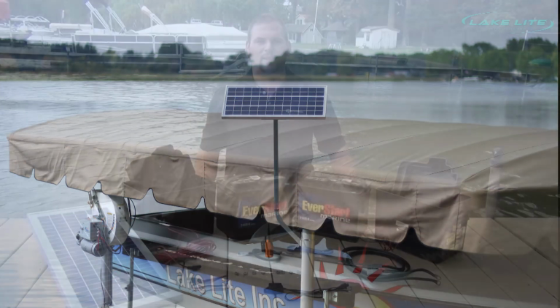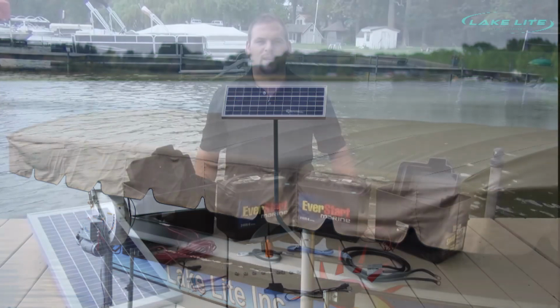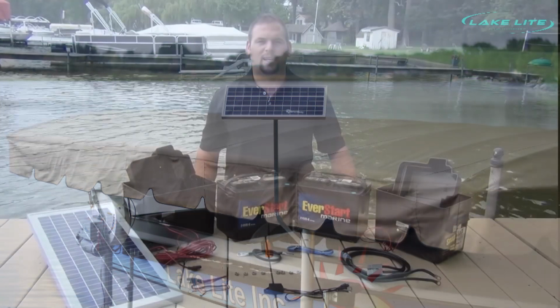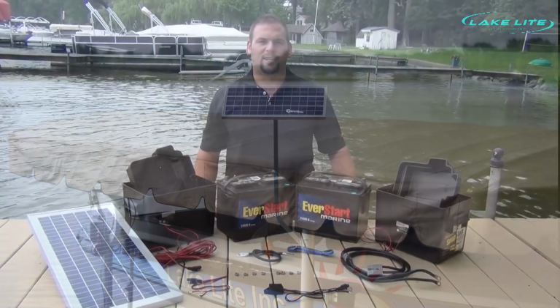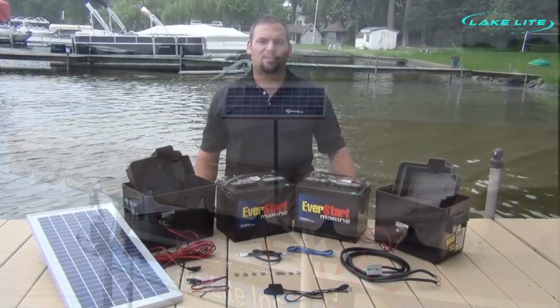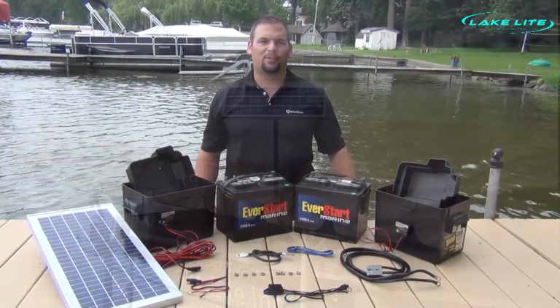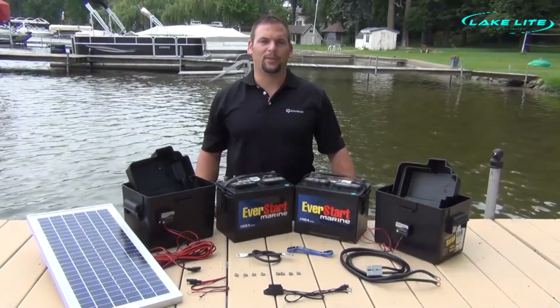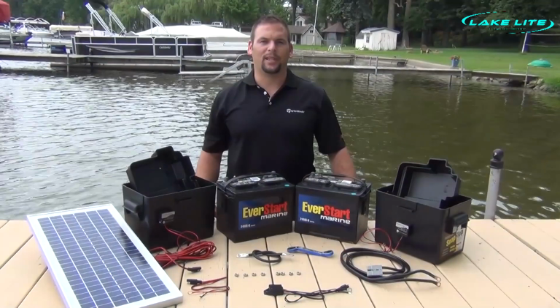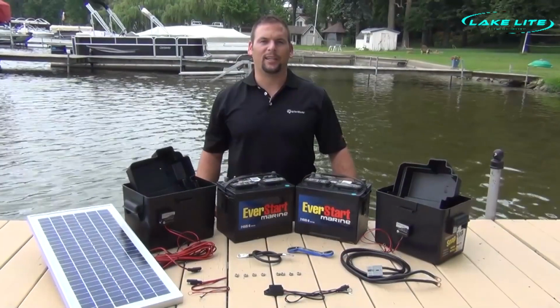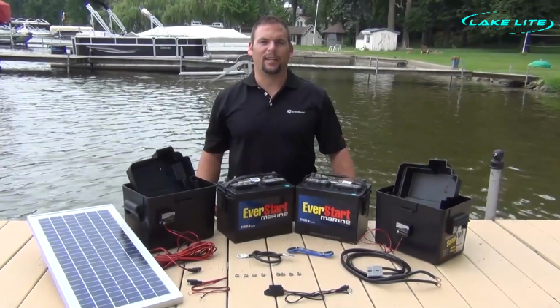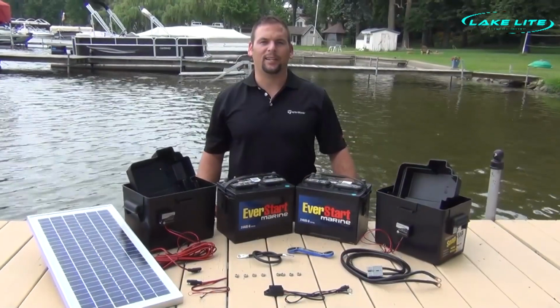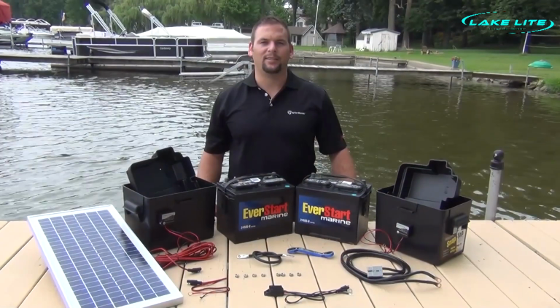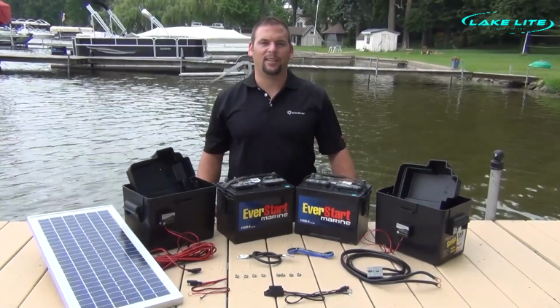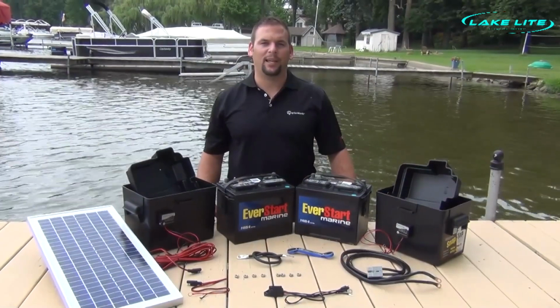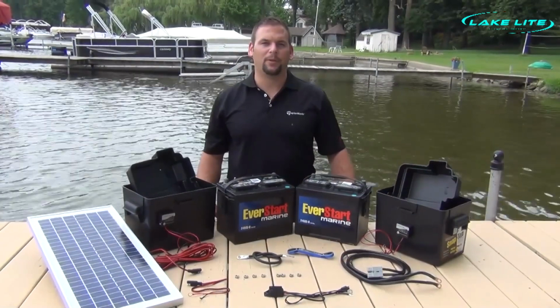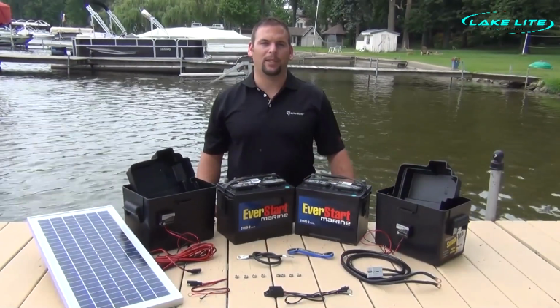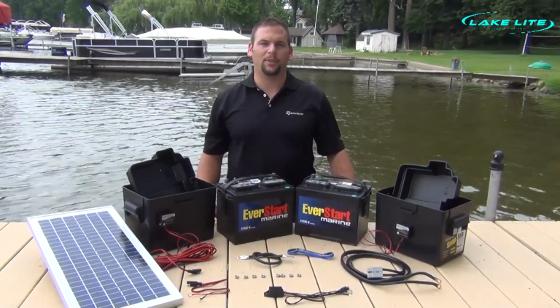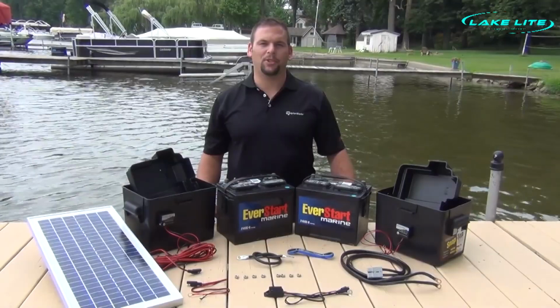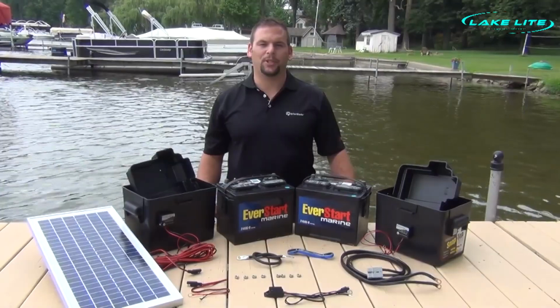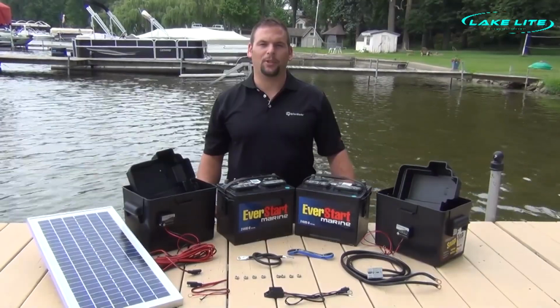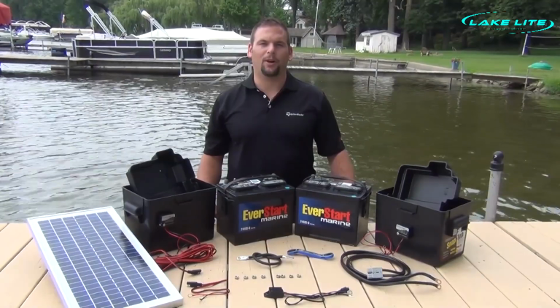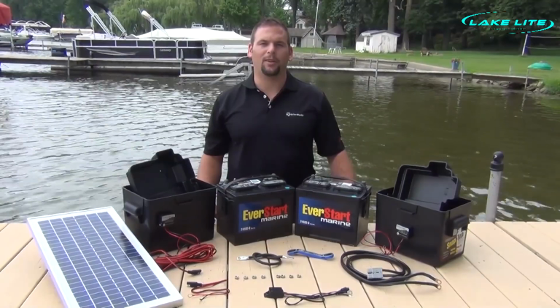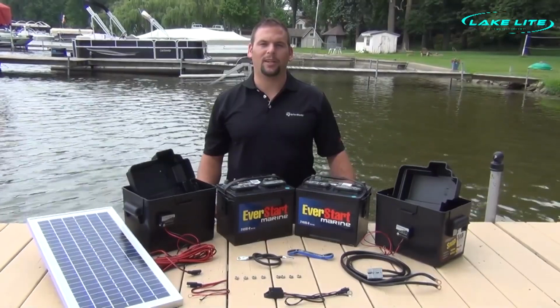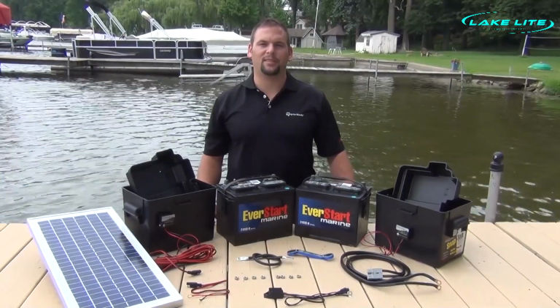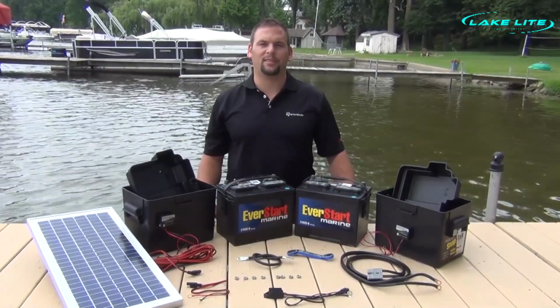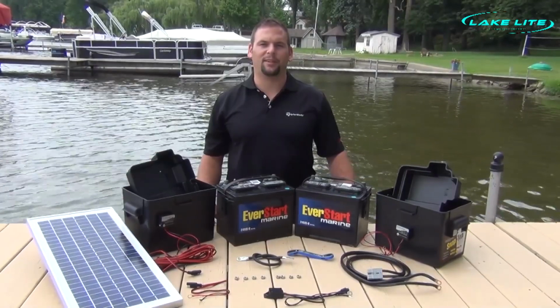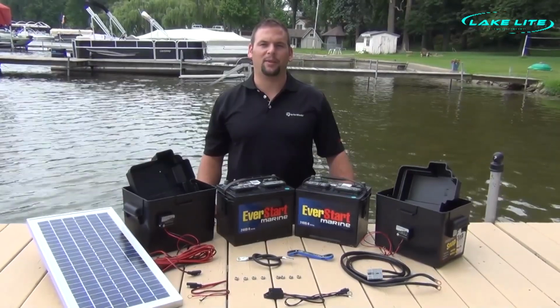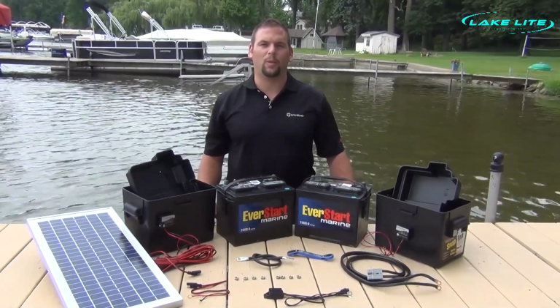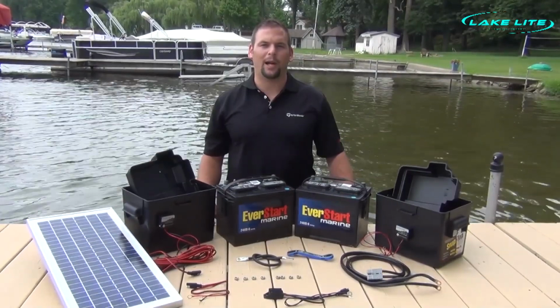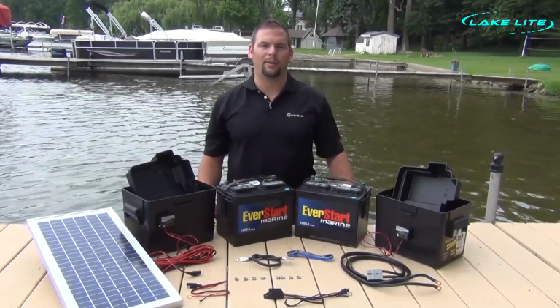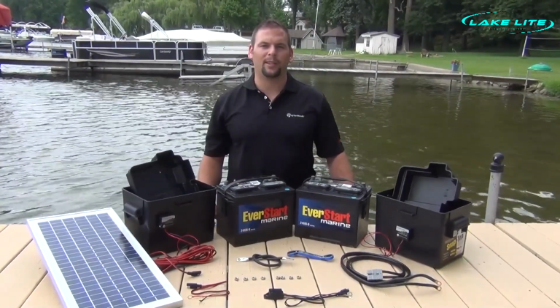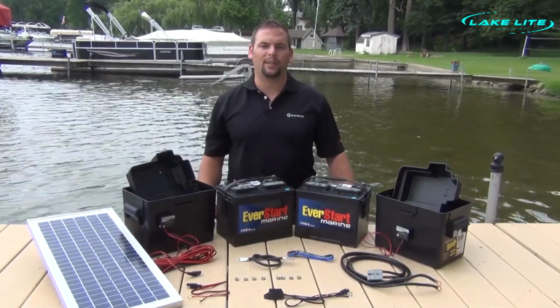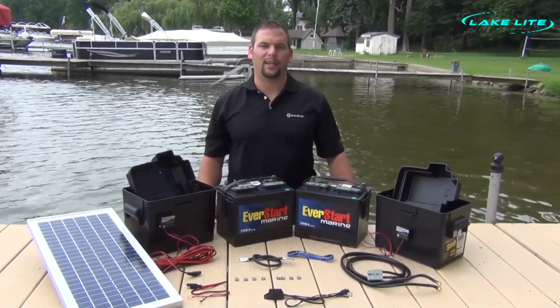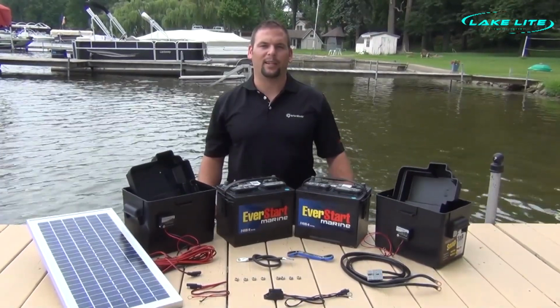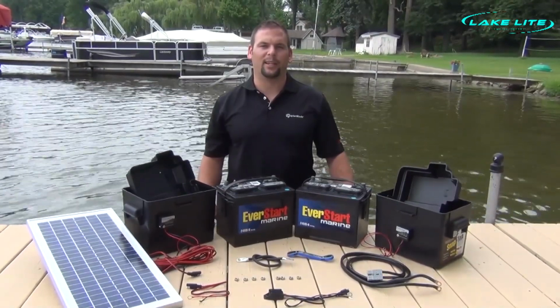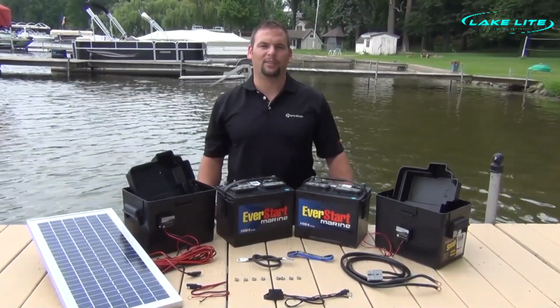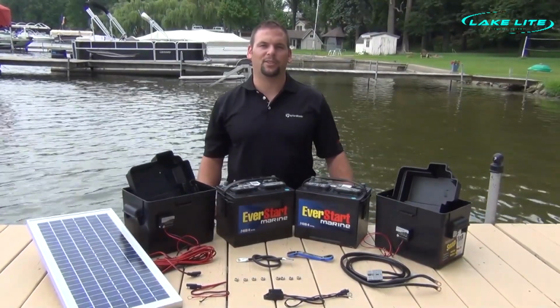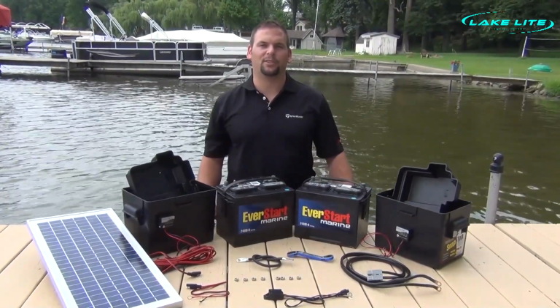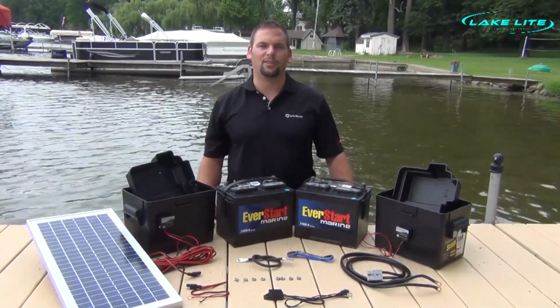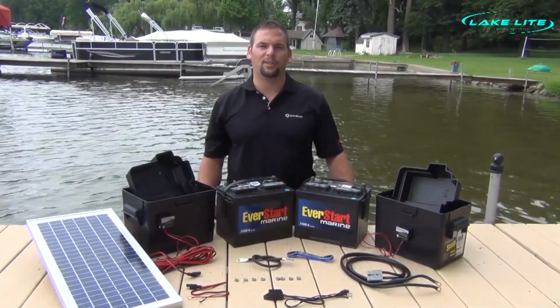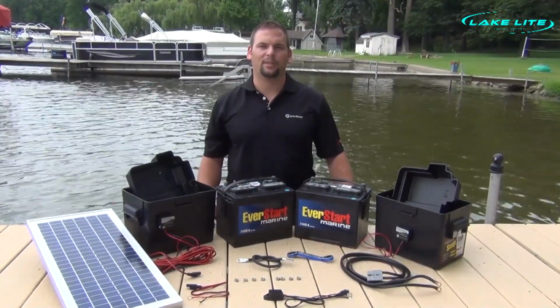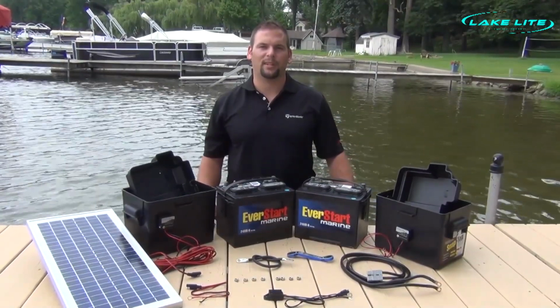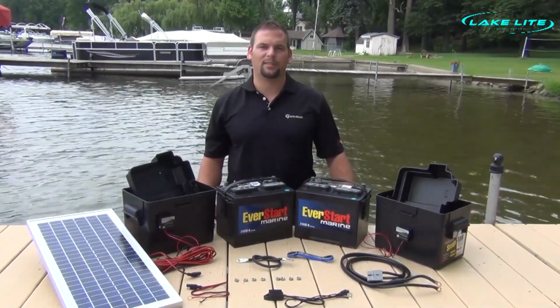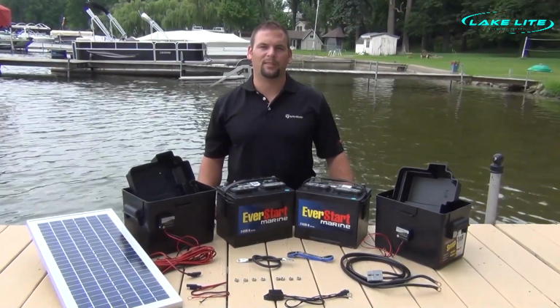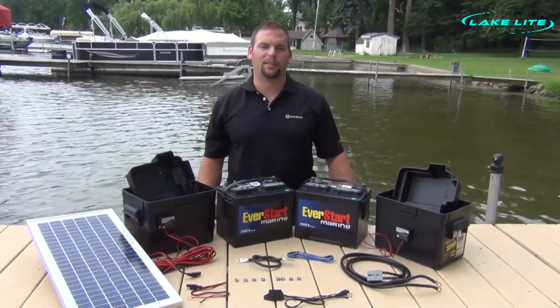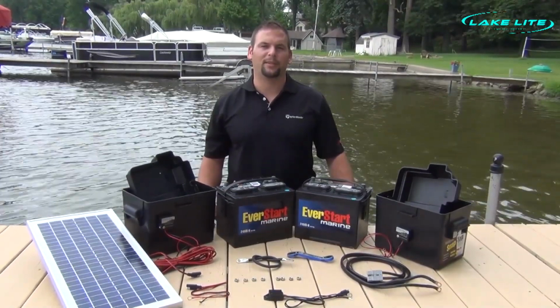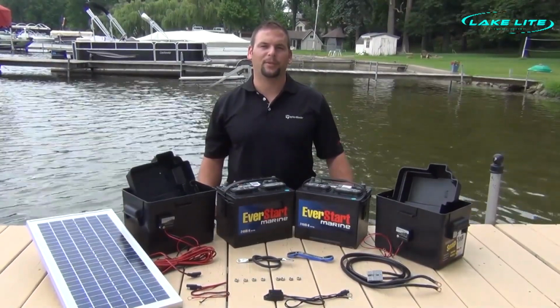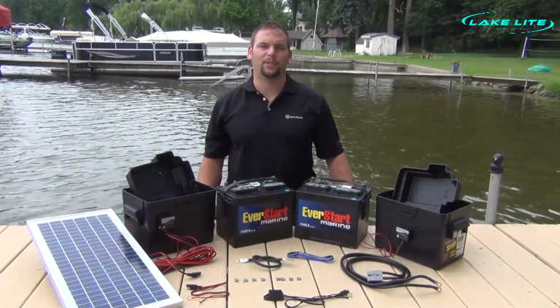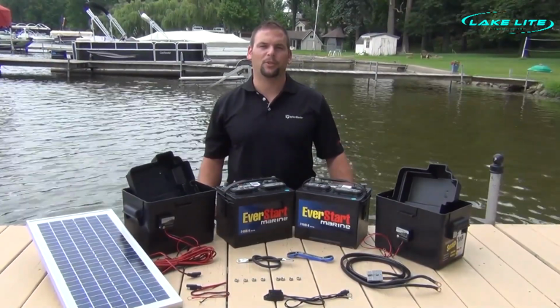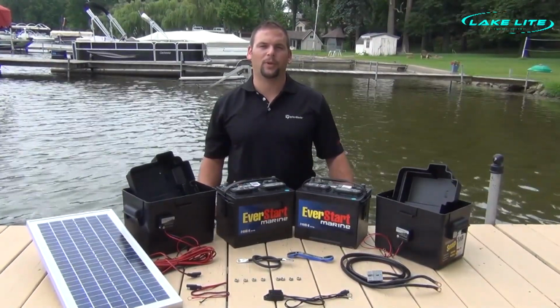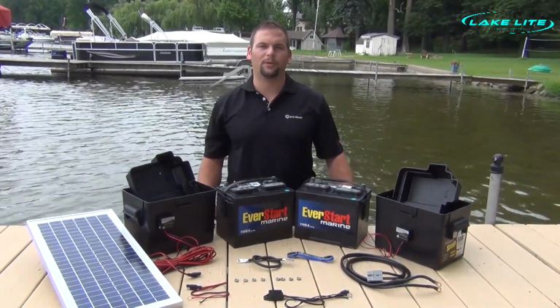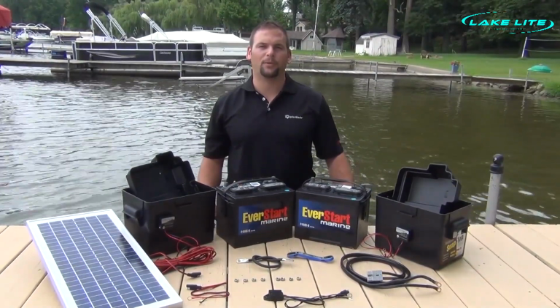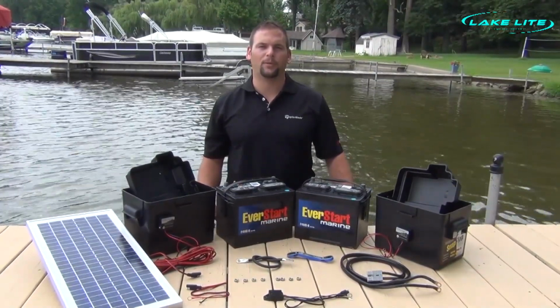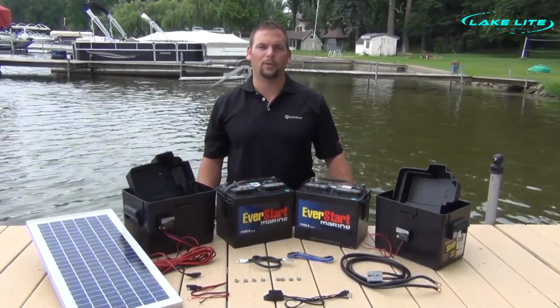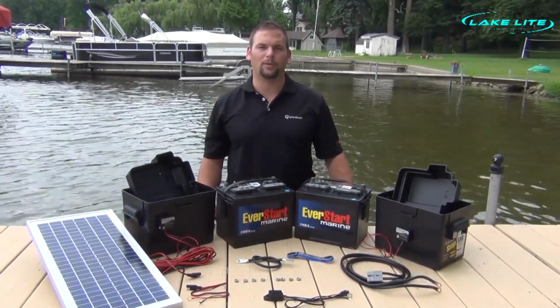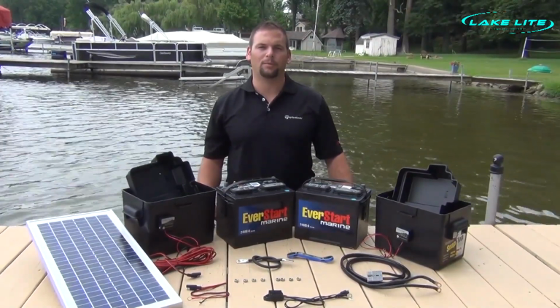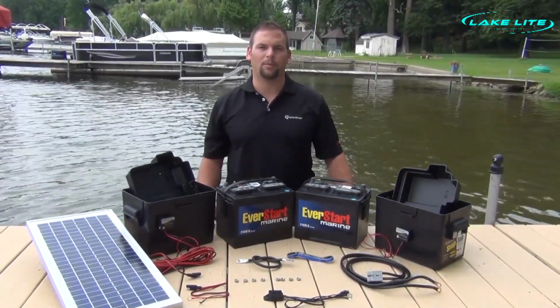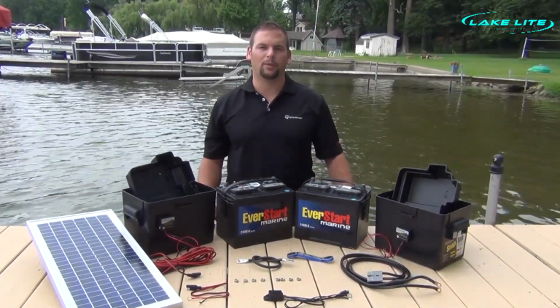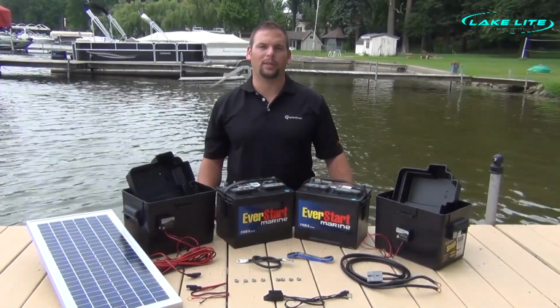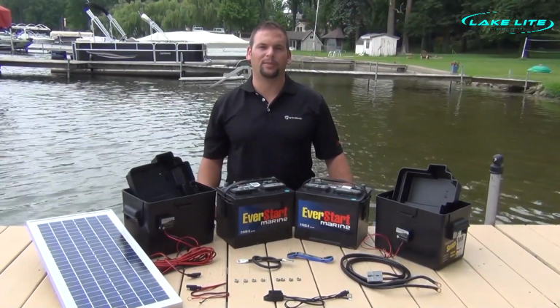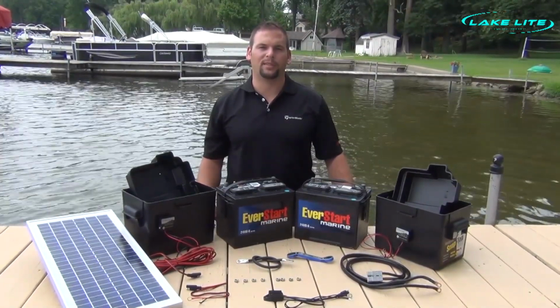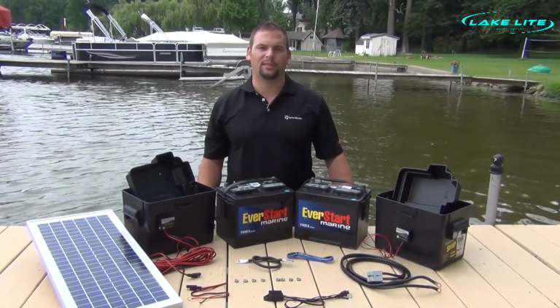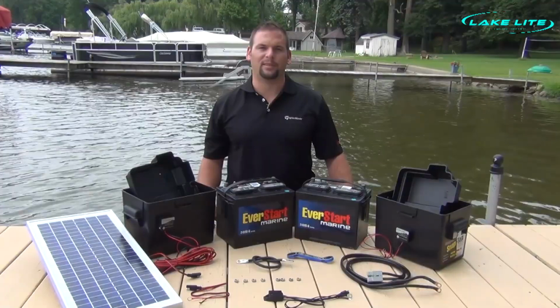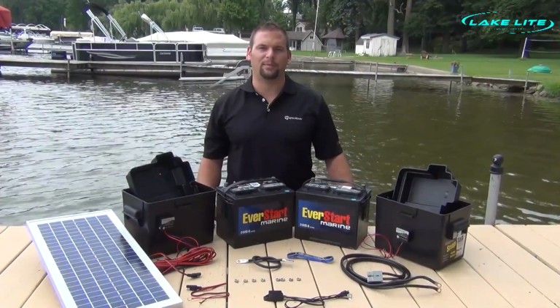Hi, Jeff with LakeLite. Today we're going to be showing you all the necessary wiring and connections necessary for your 24 volt boat lift system.